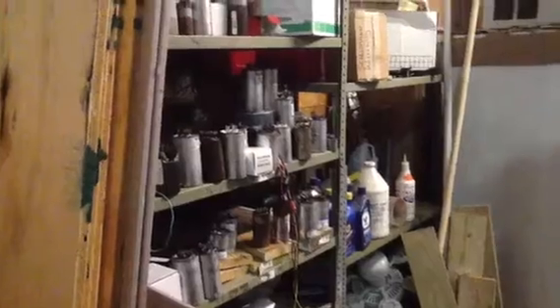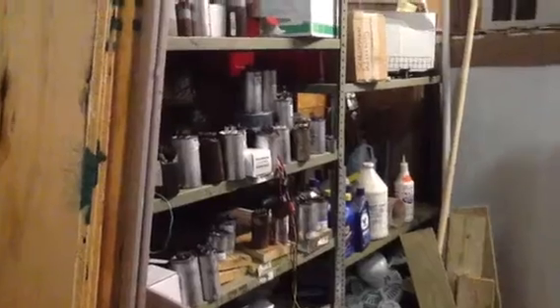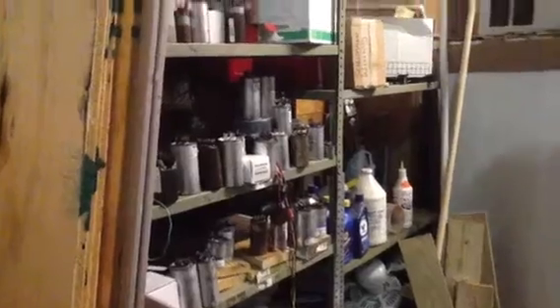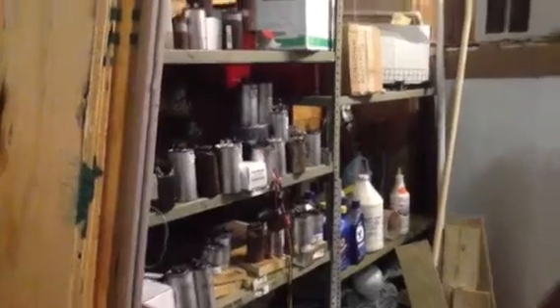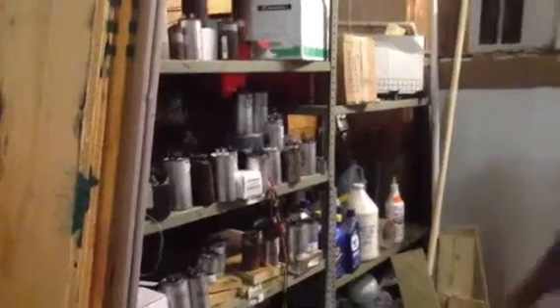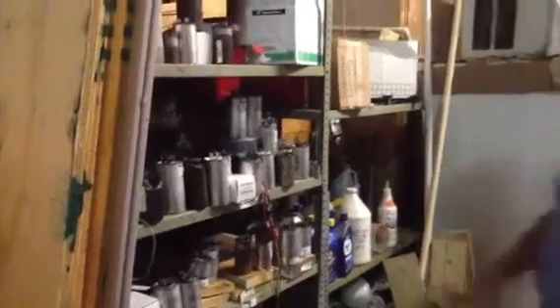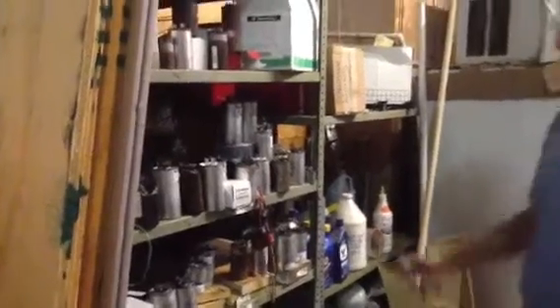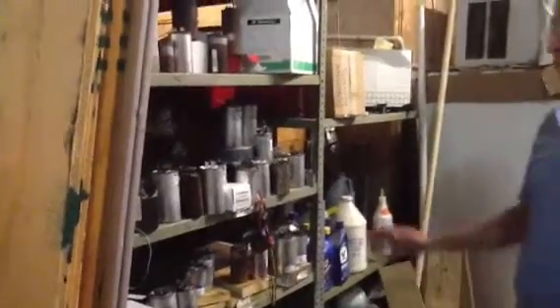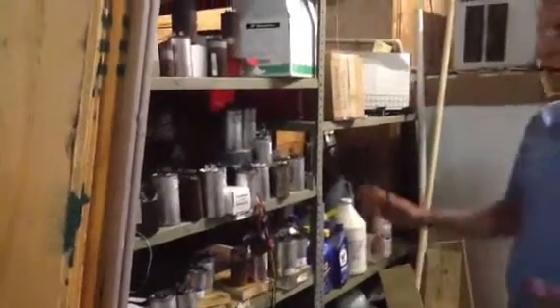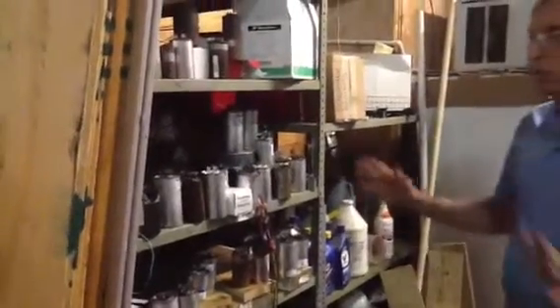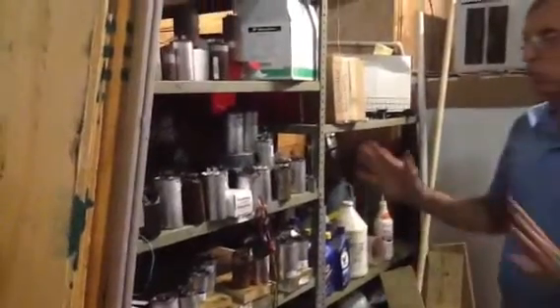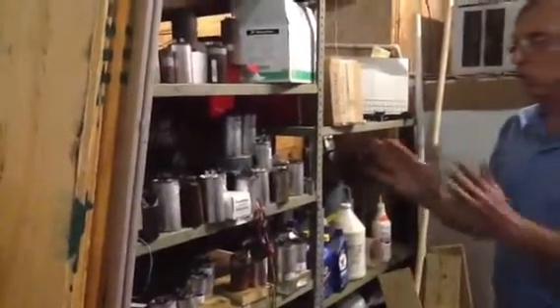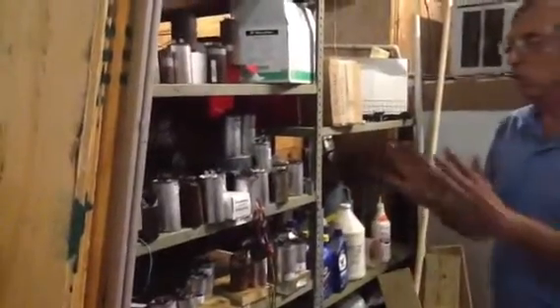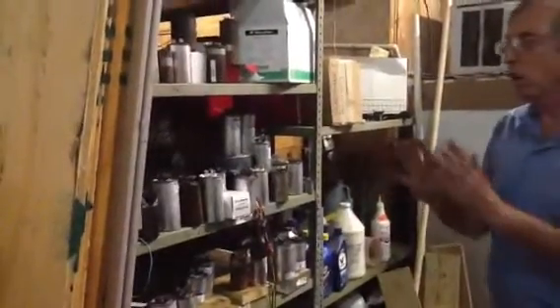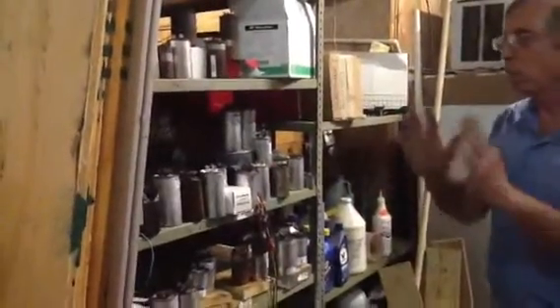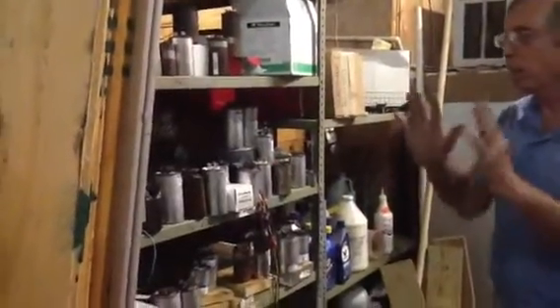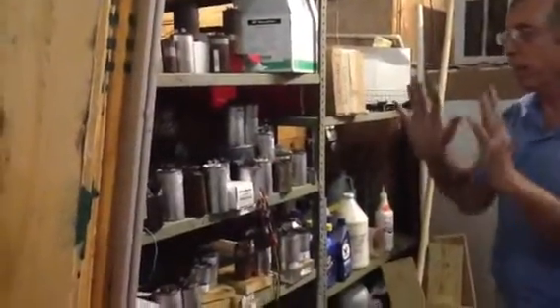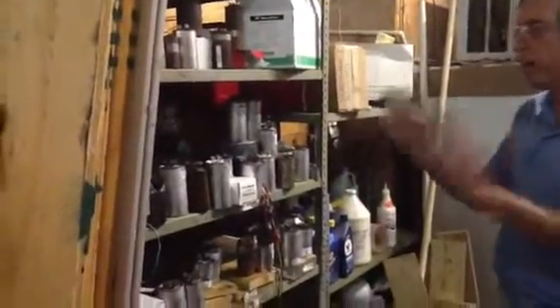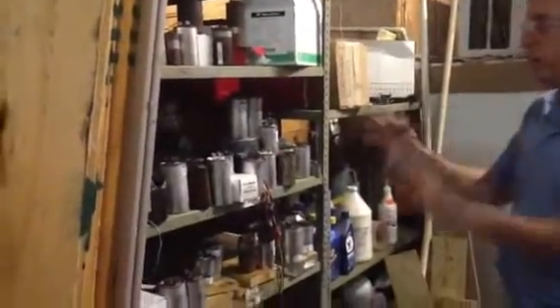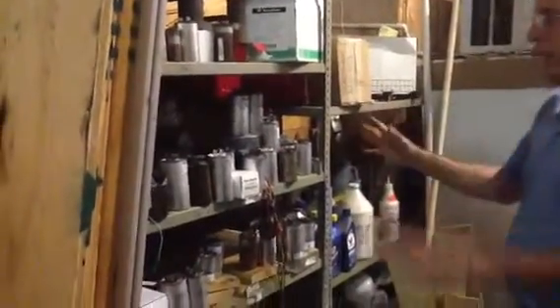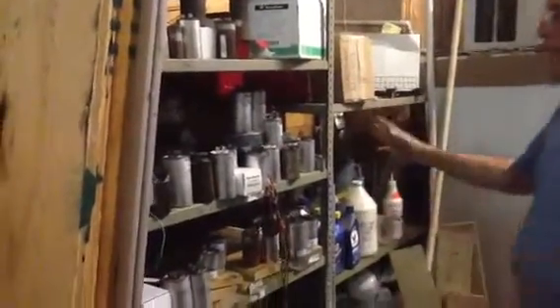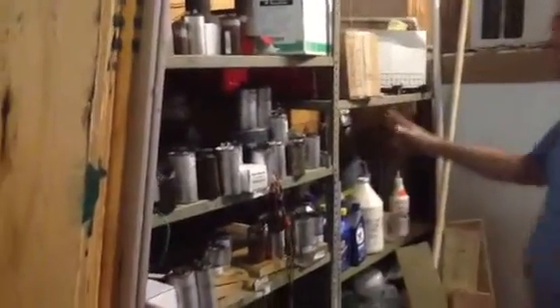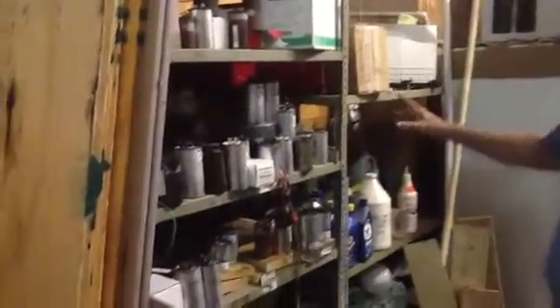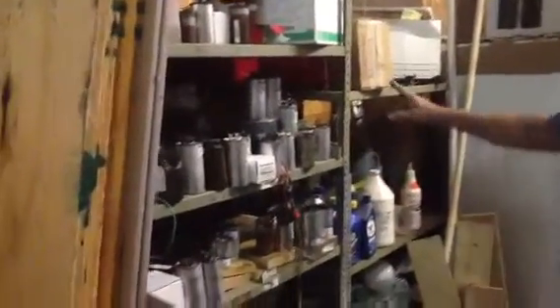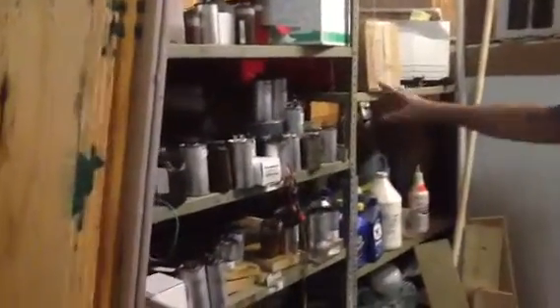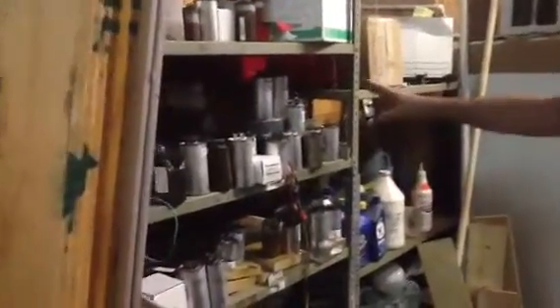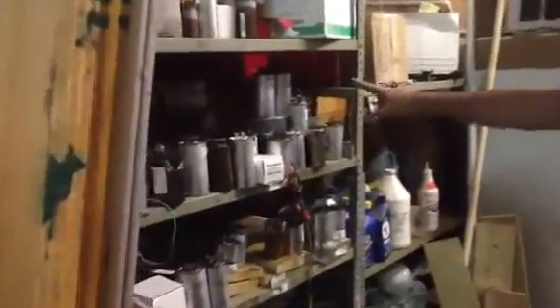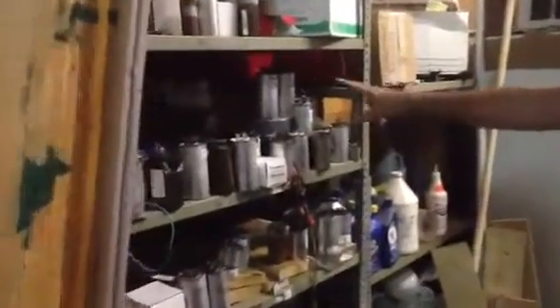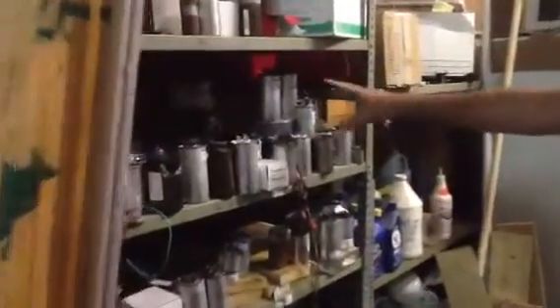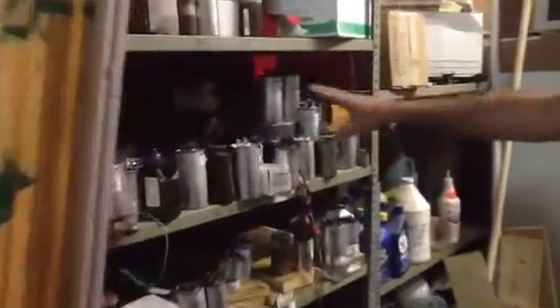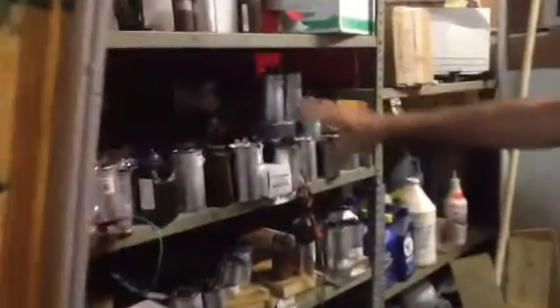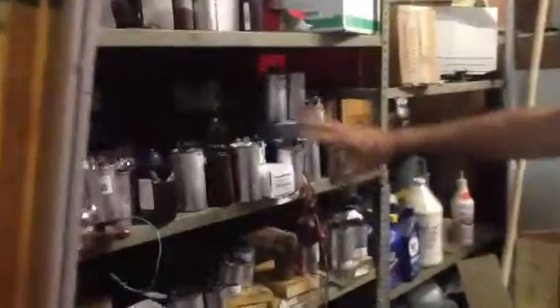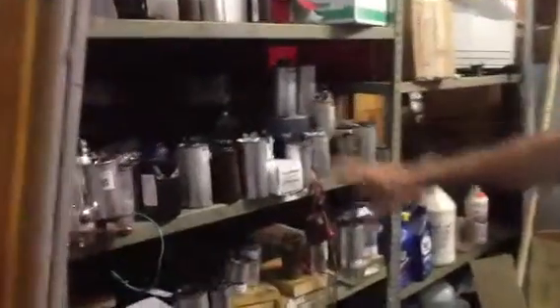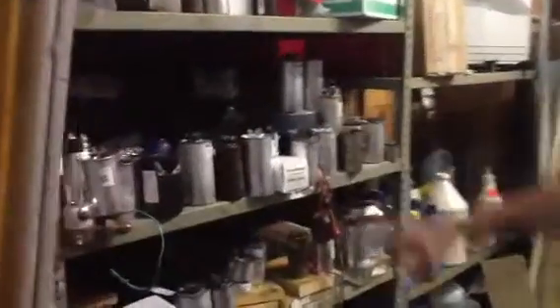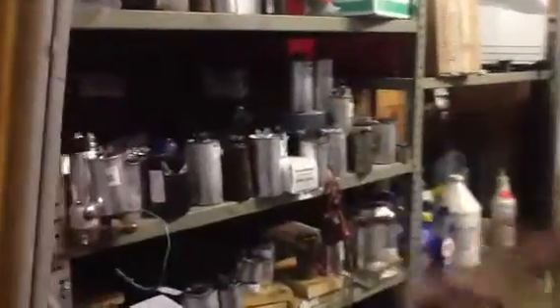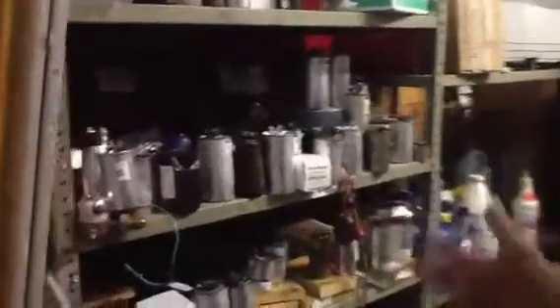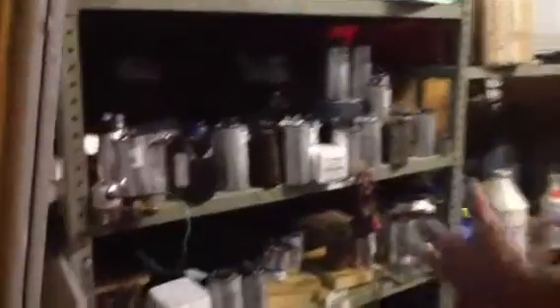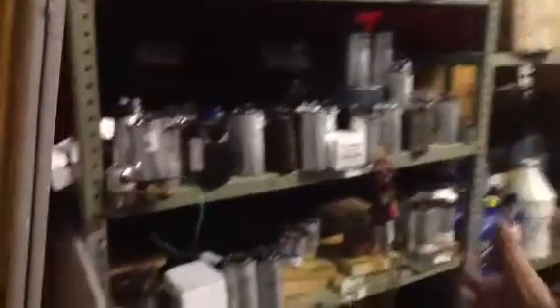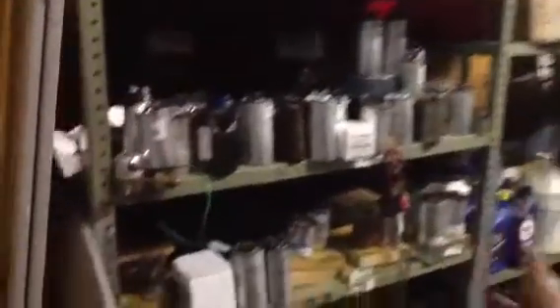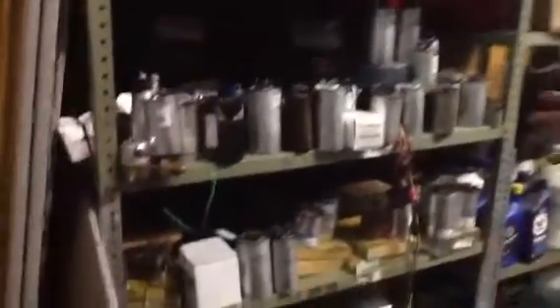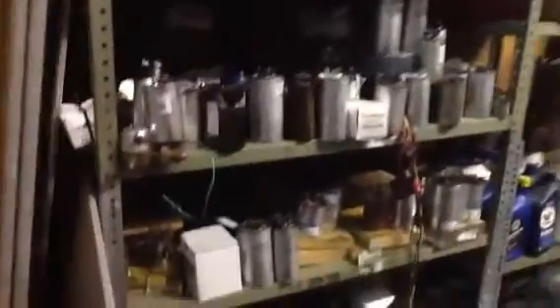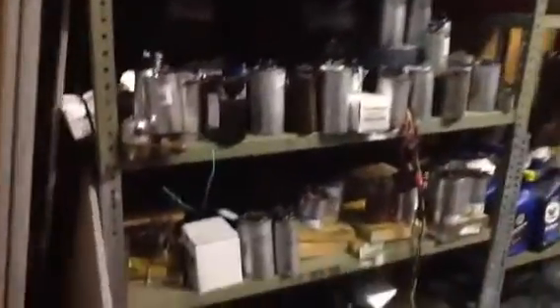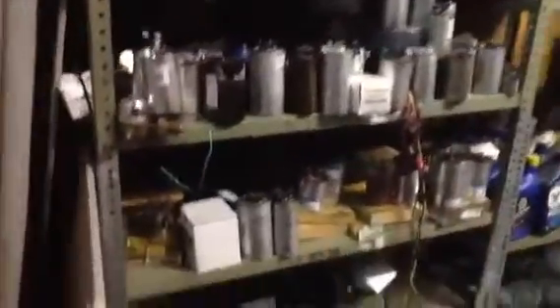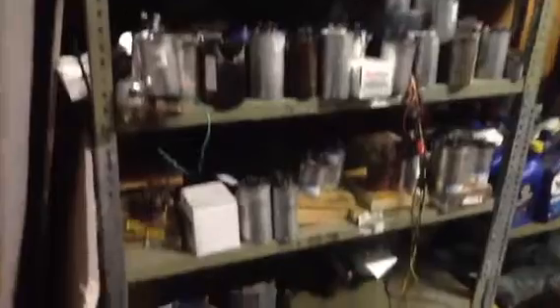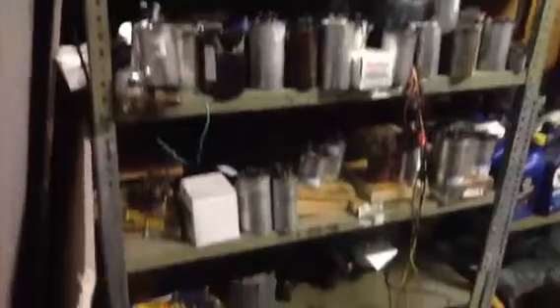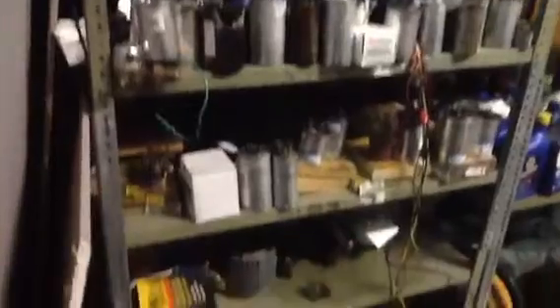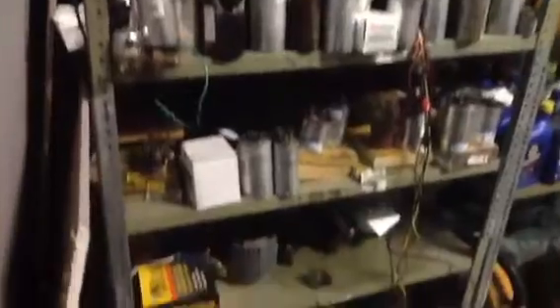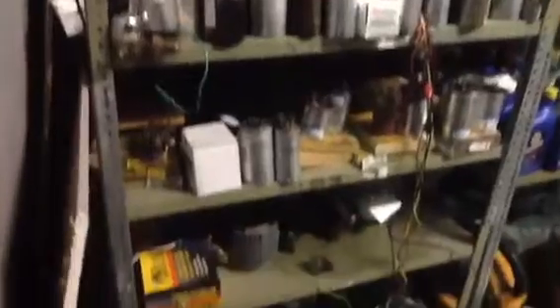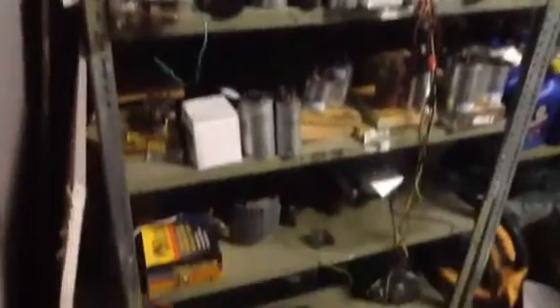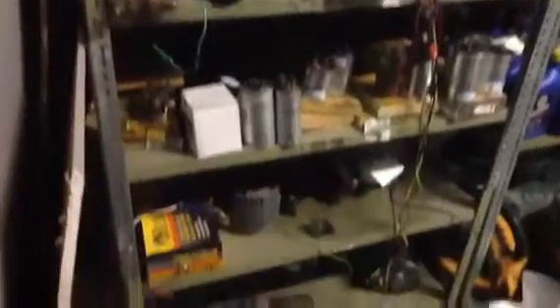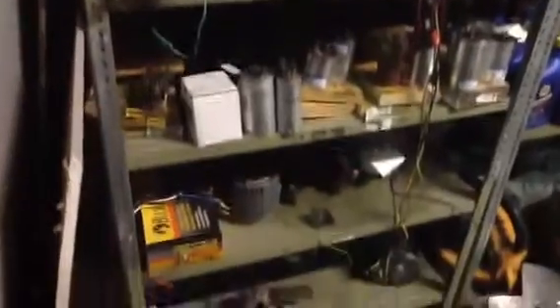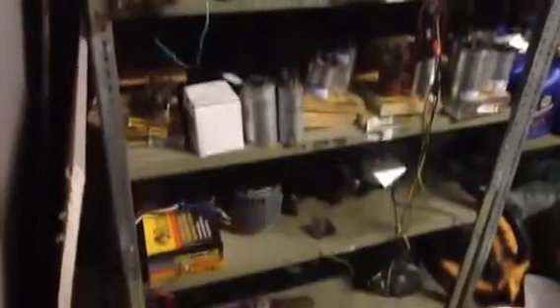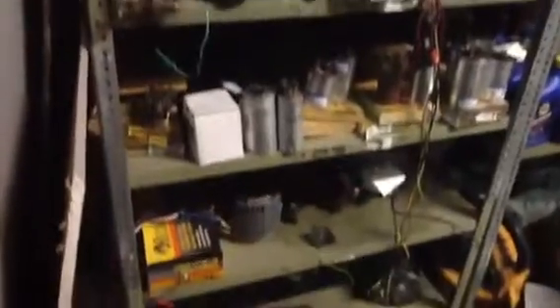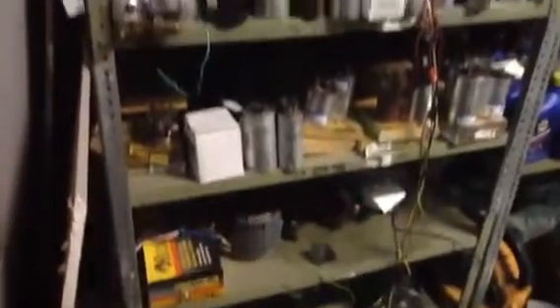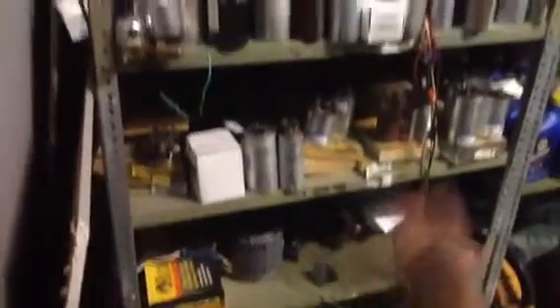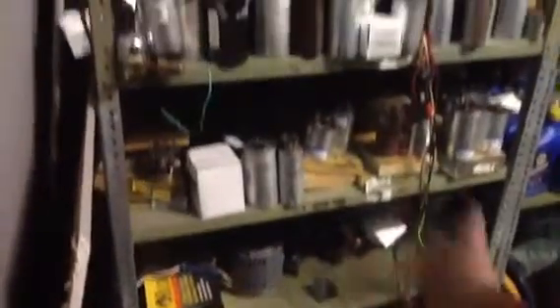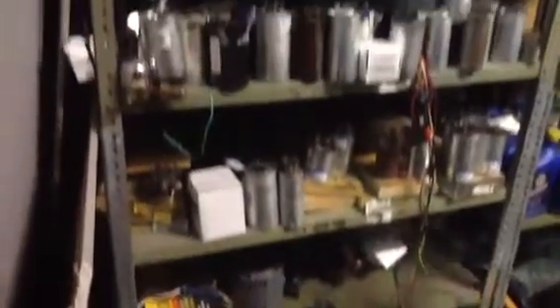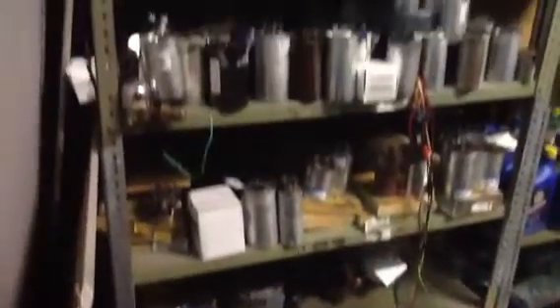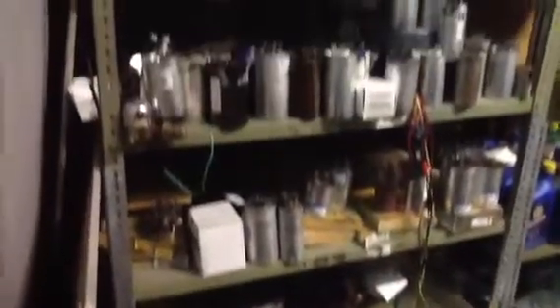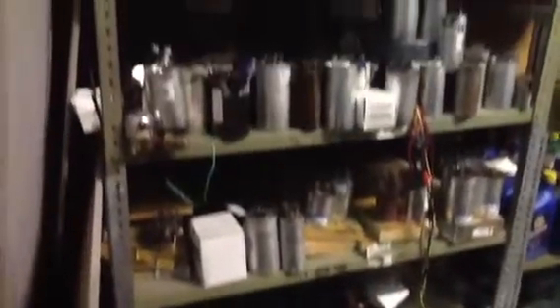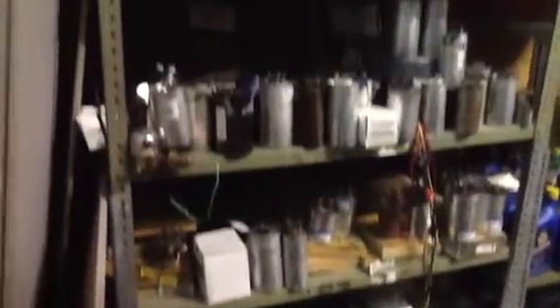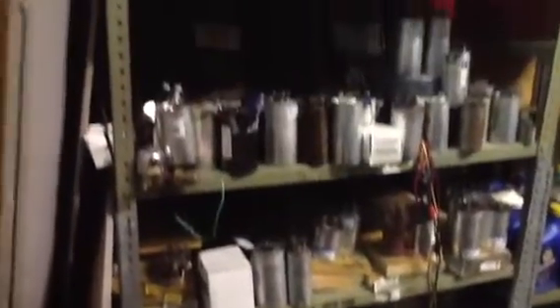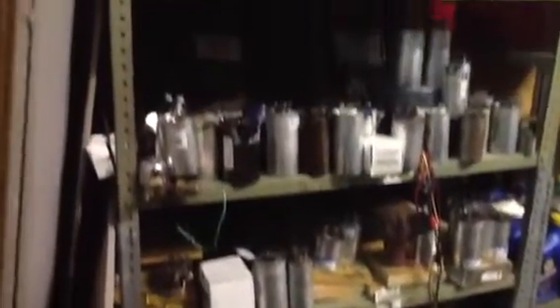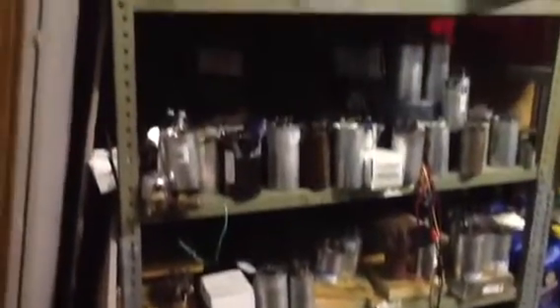Today folks we're going to talk about capacitors. You see all these capacitors — it's kind of like my junk shelf where I have my guys bring in capacitors.